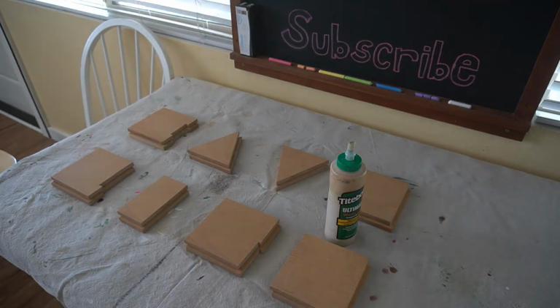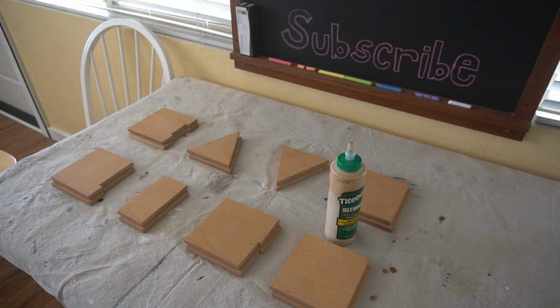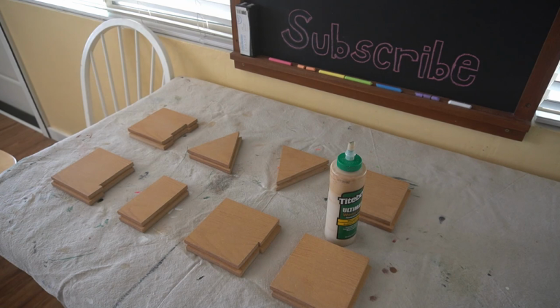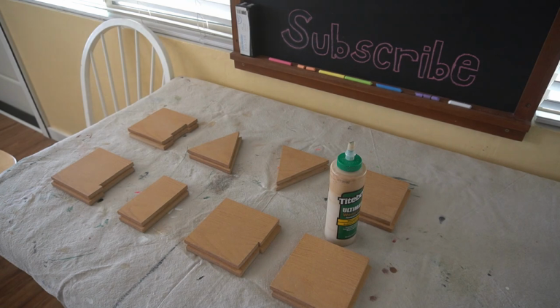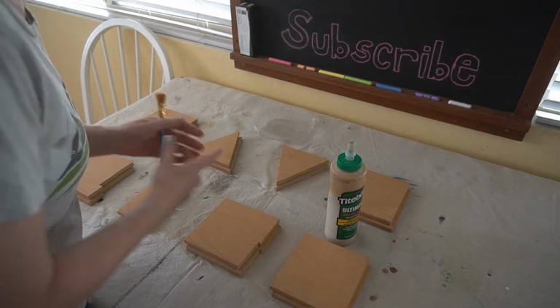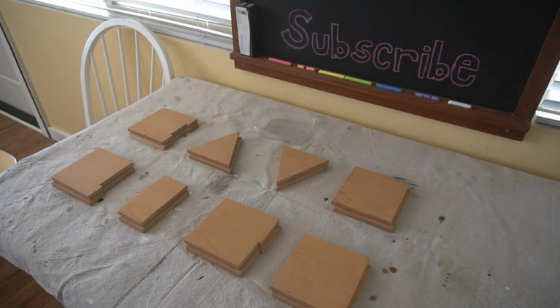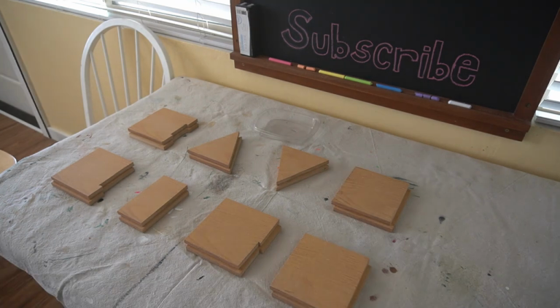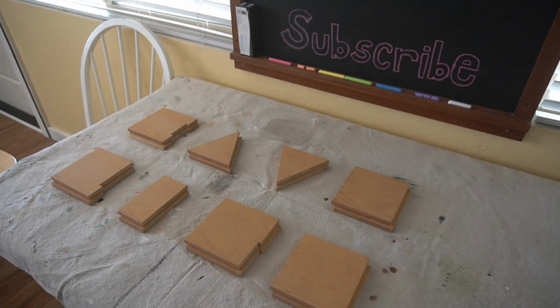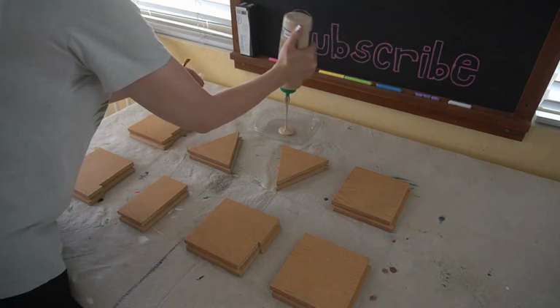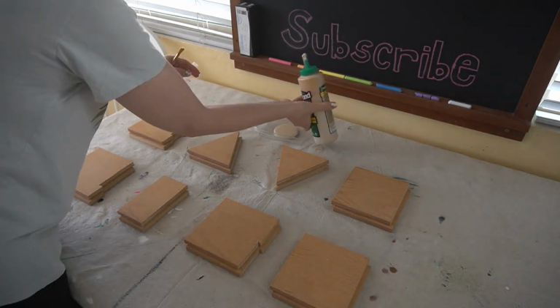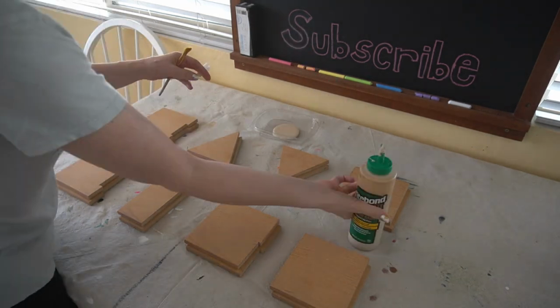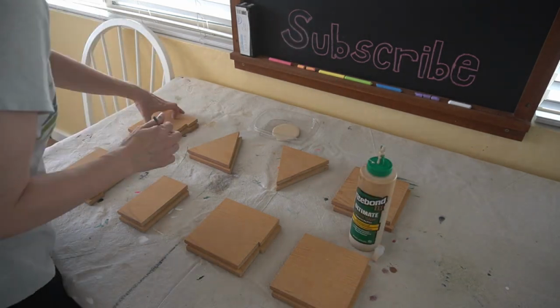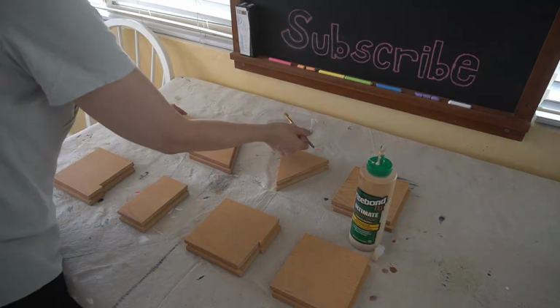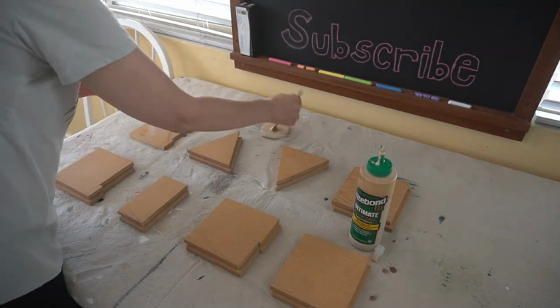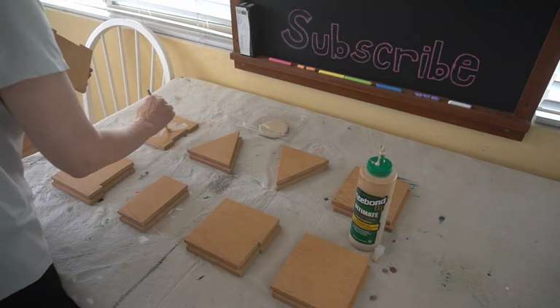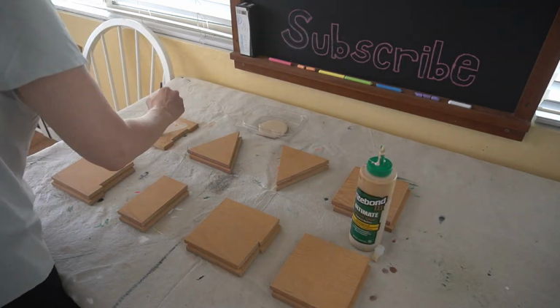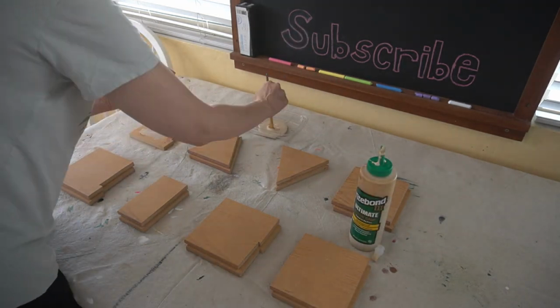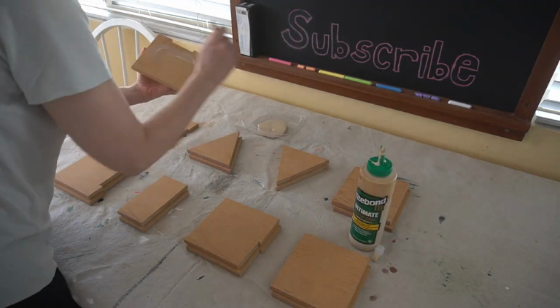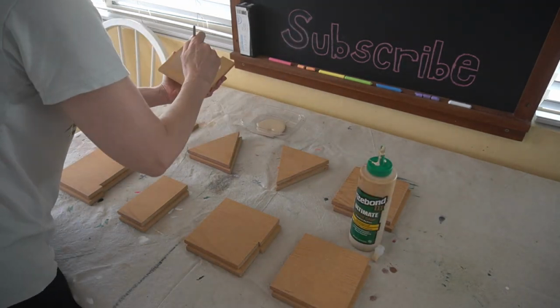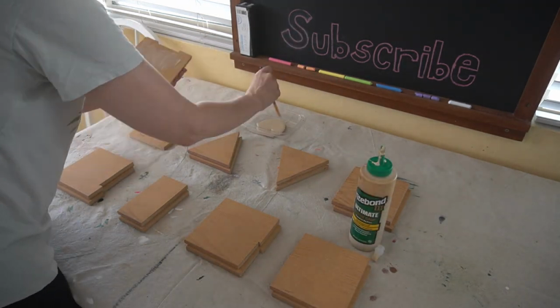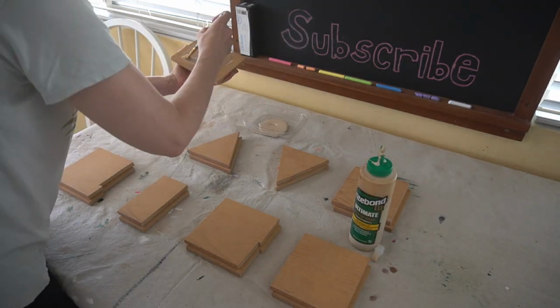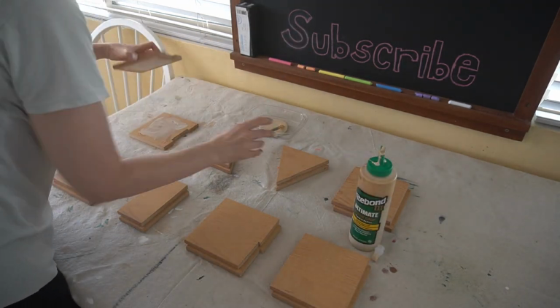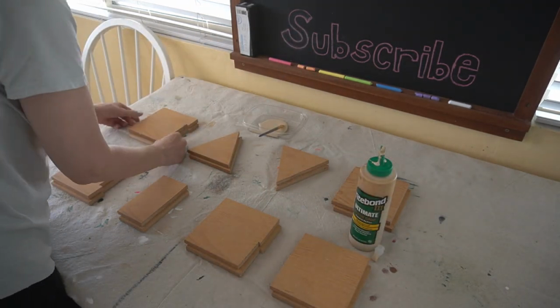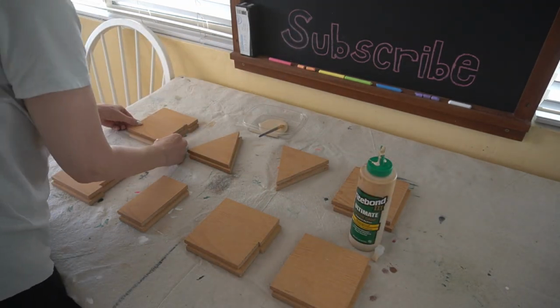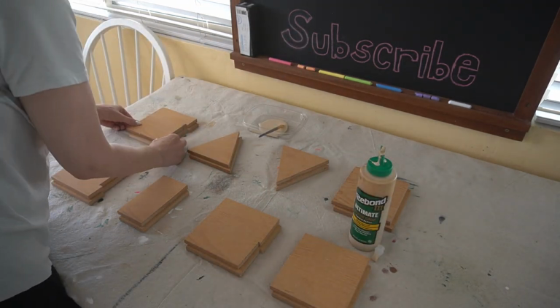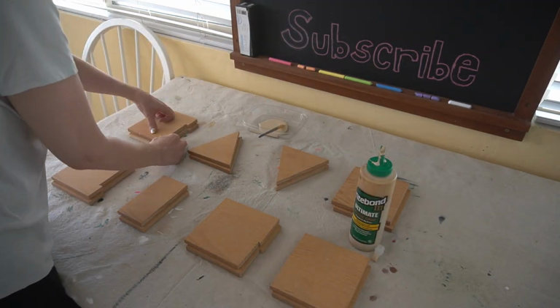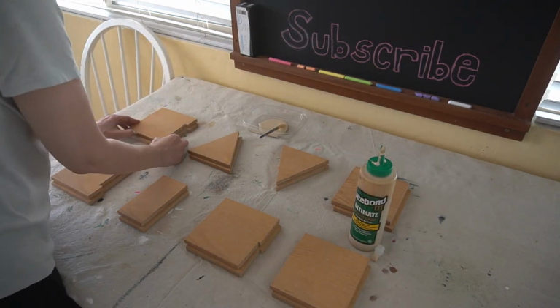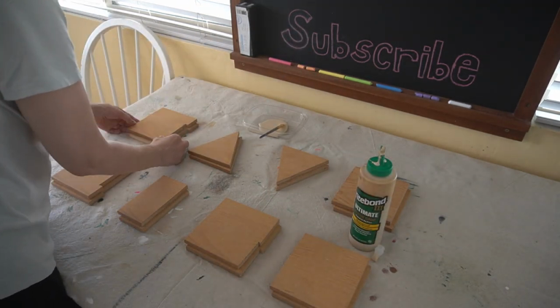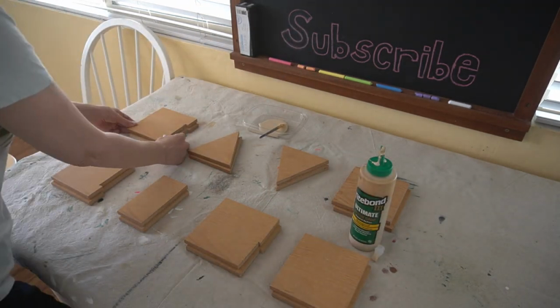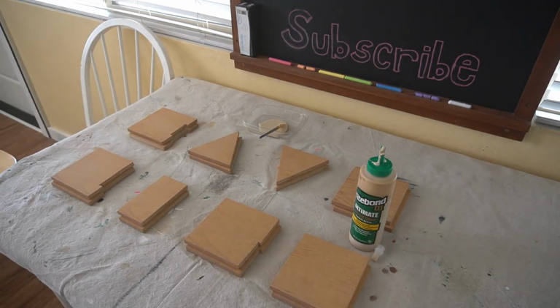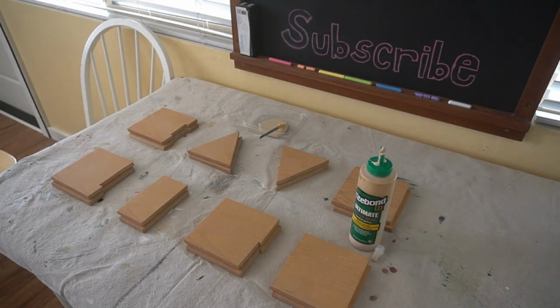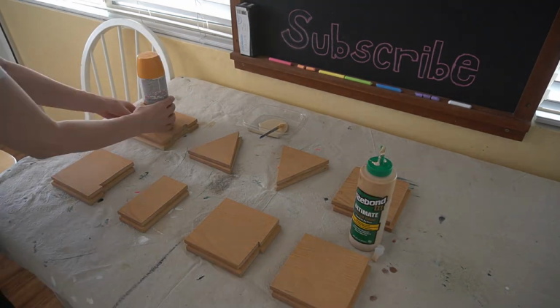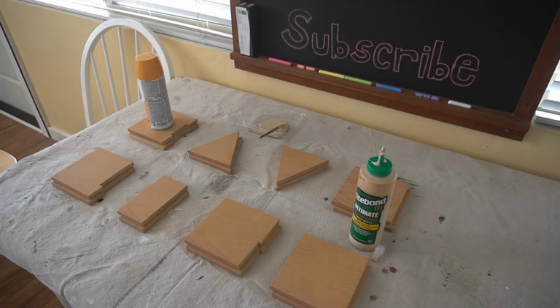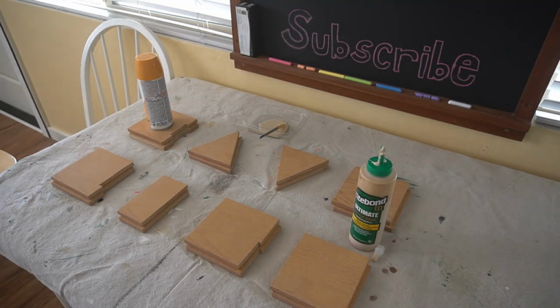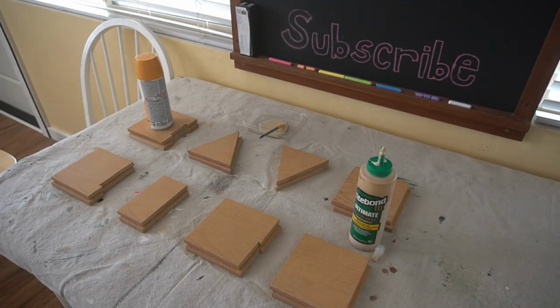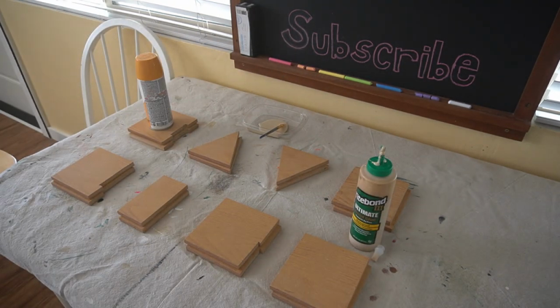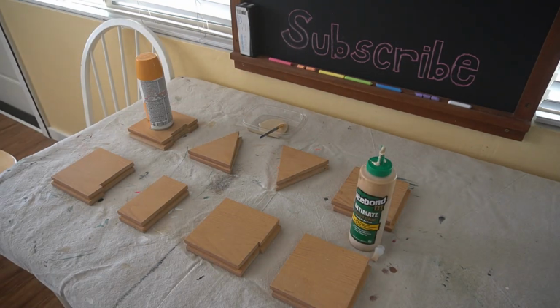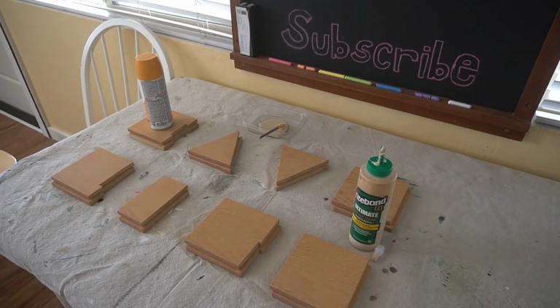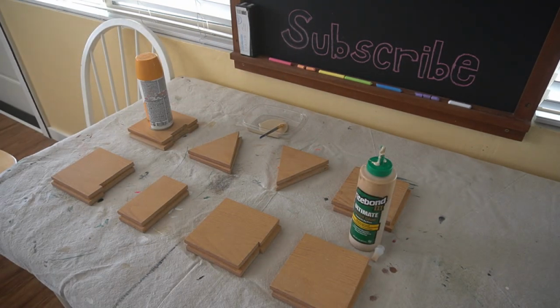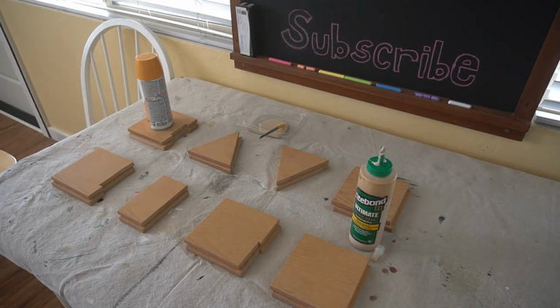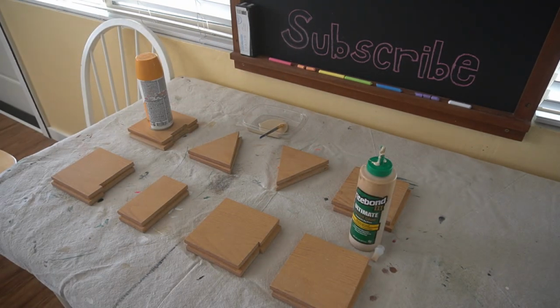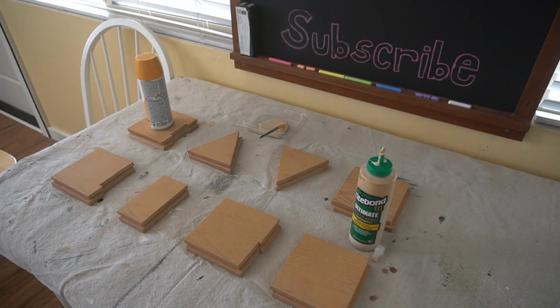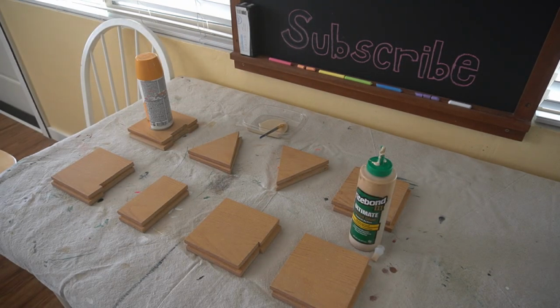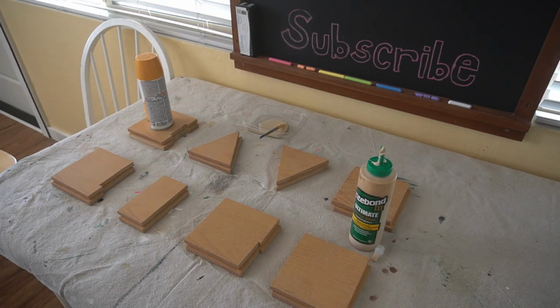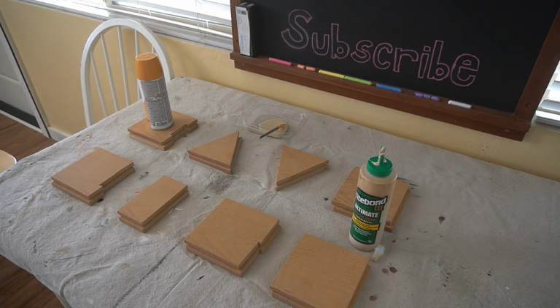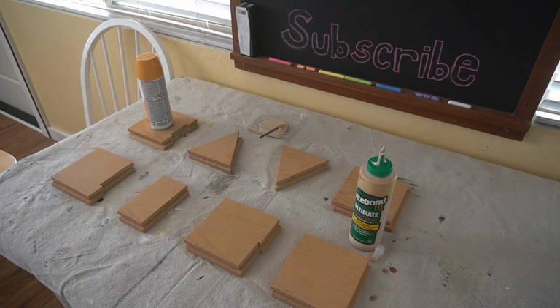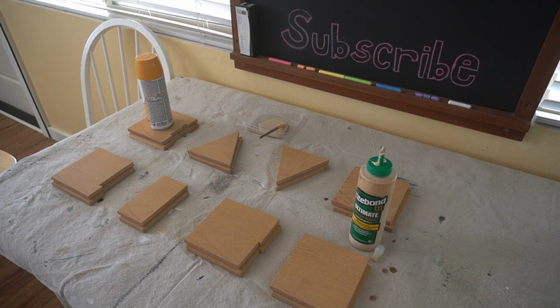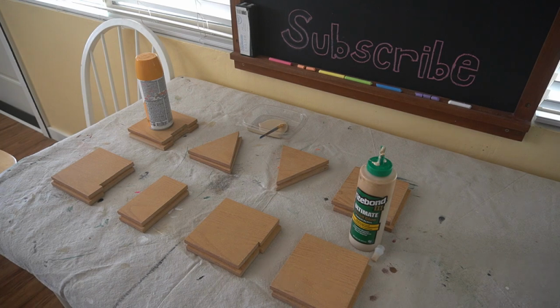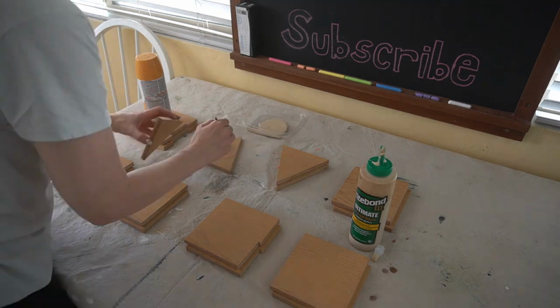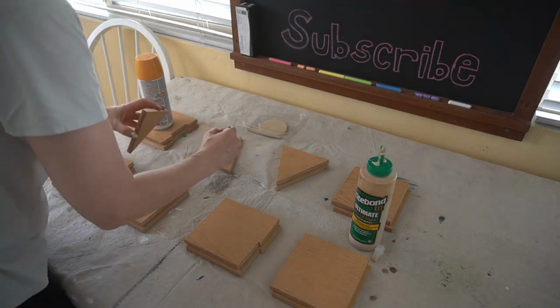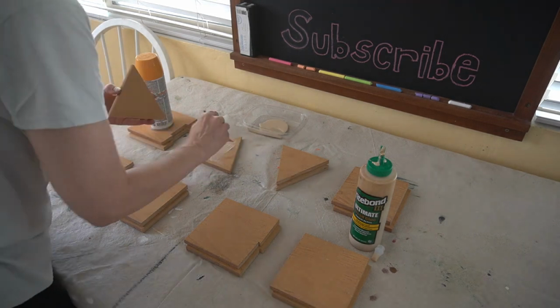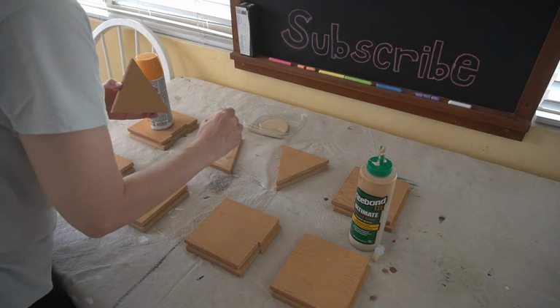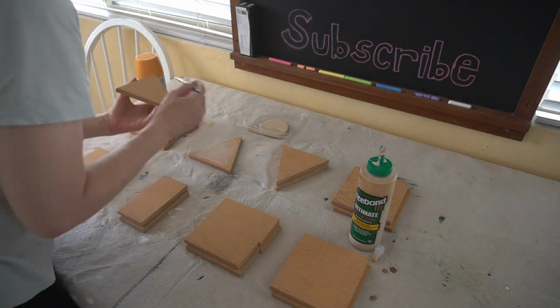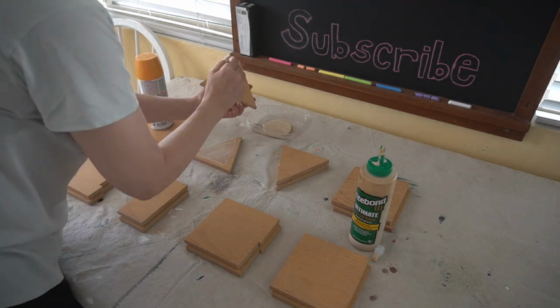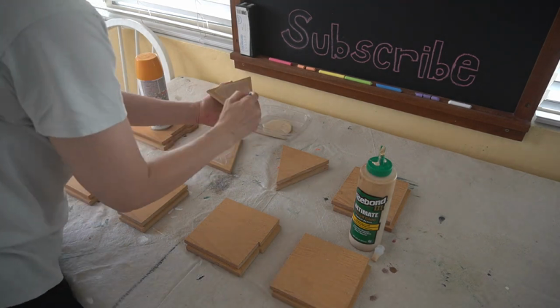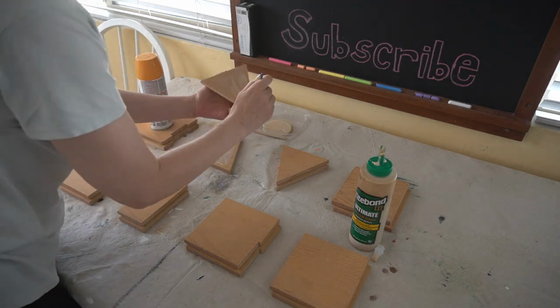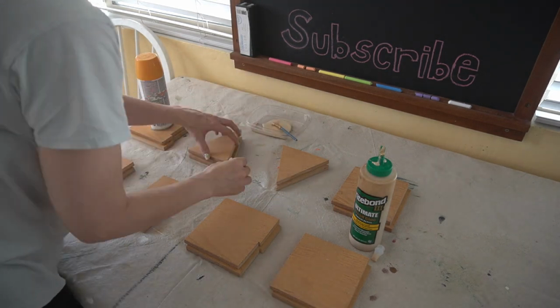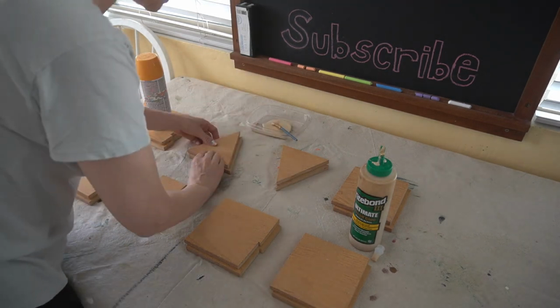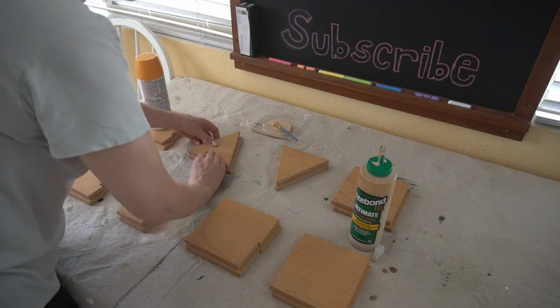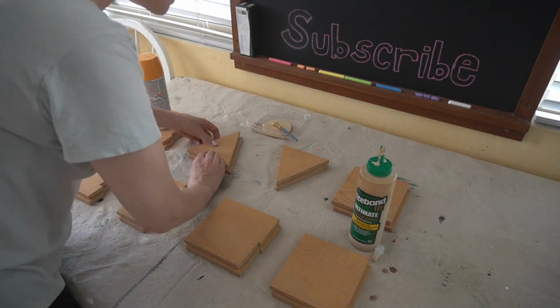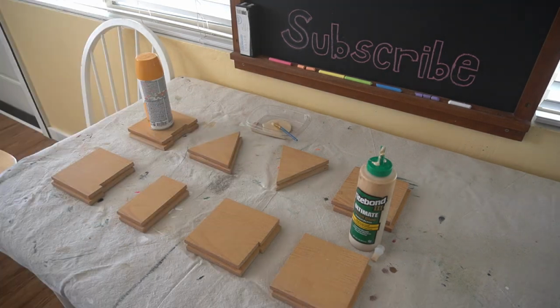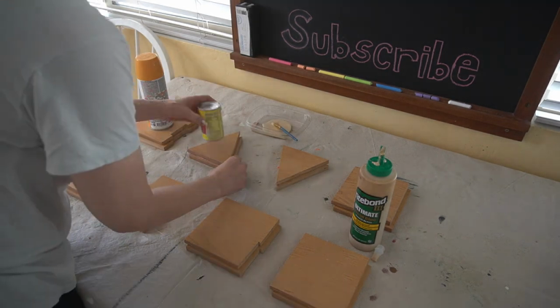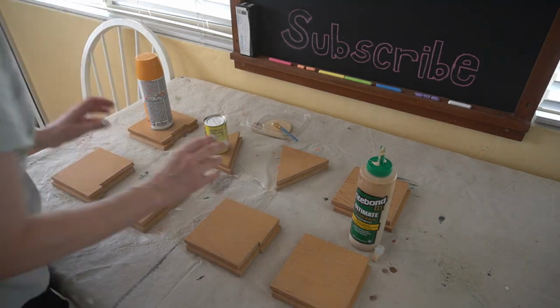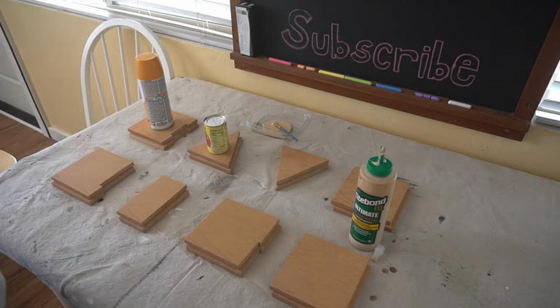Before I could seal the surface, I needed to glue together my like pieces, and I'm using Titebond 3, which is a waterproof glue.